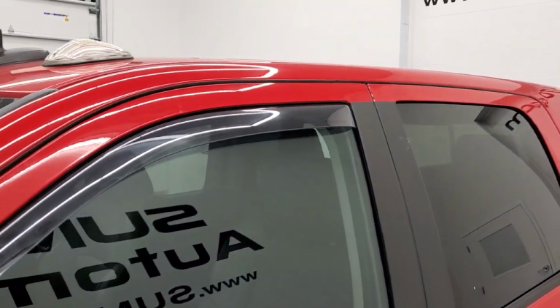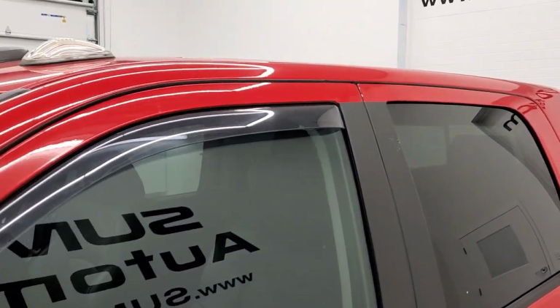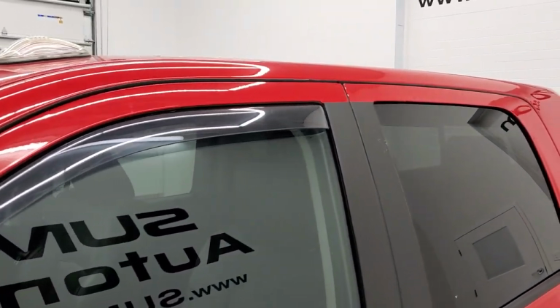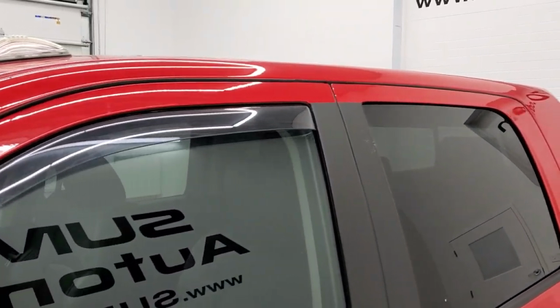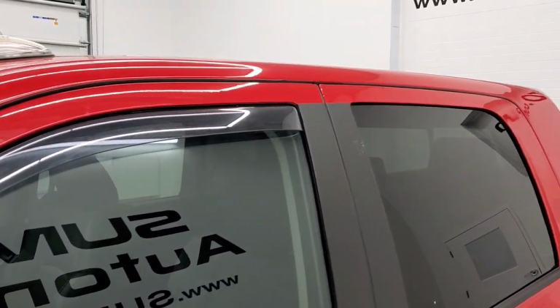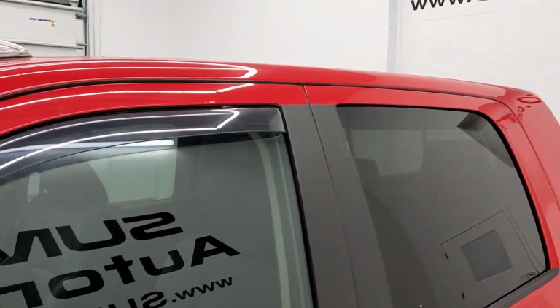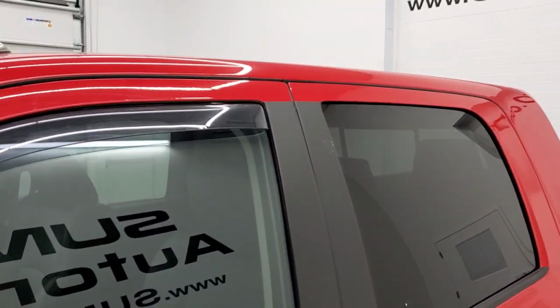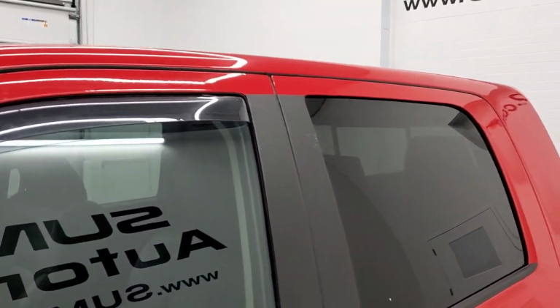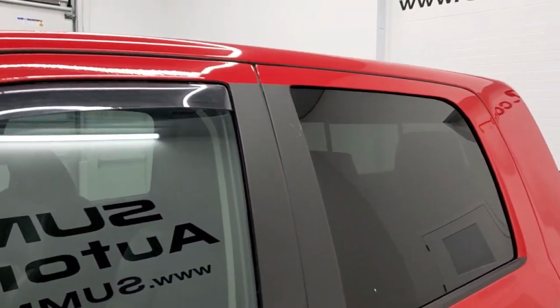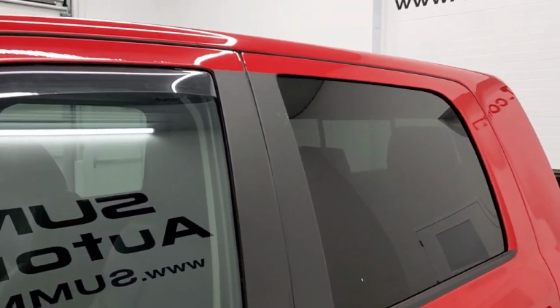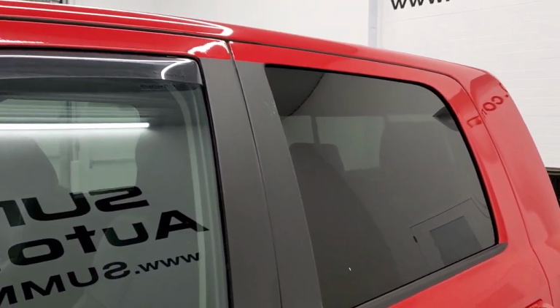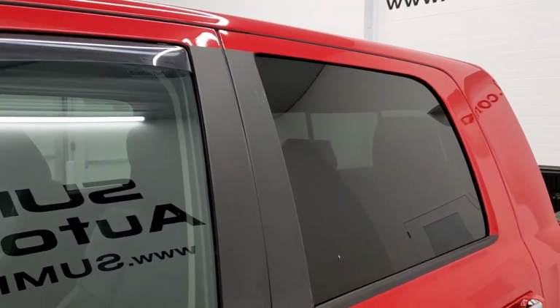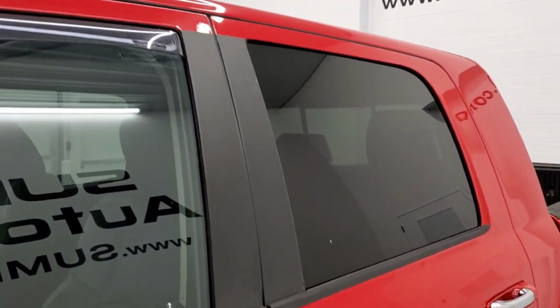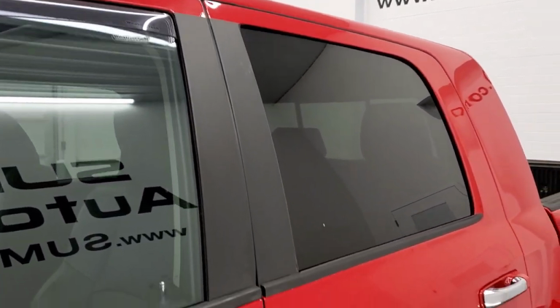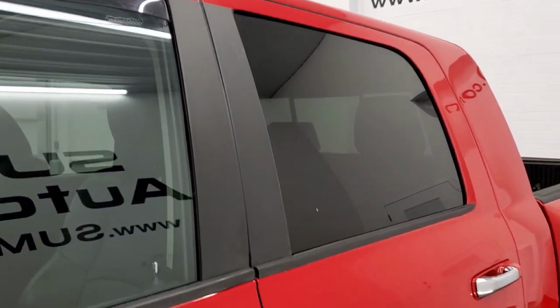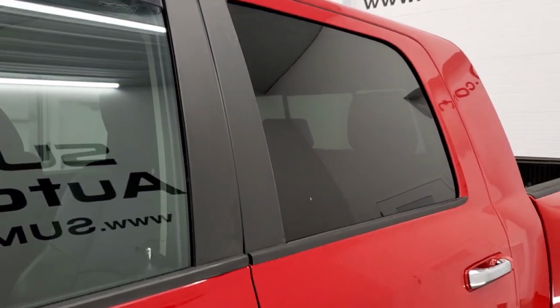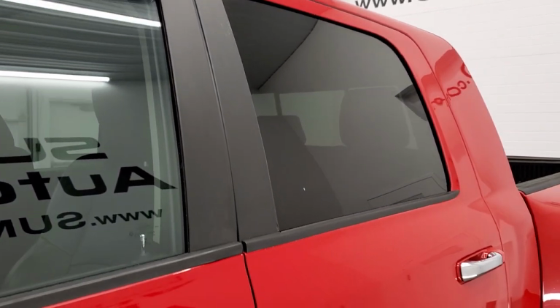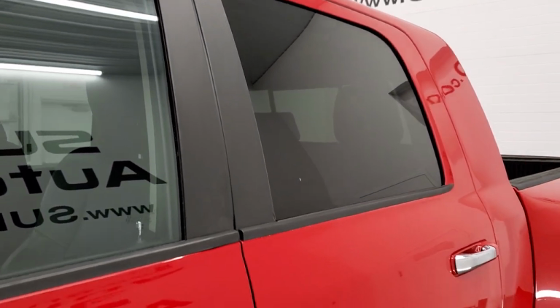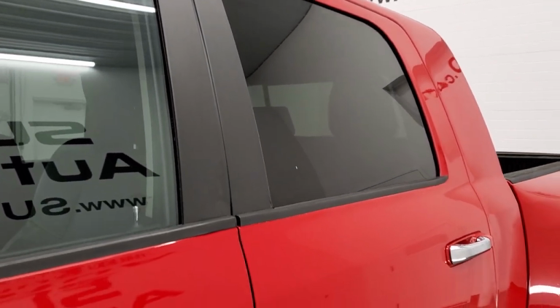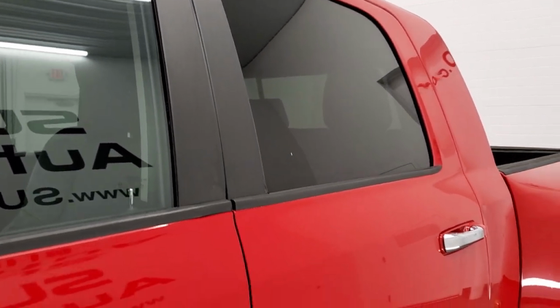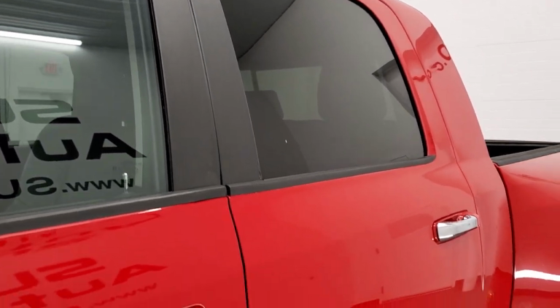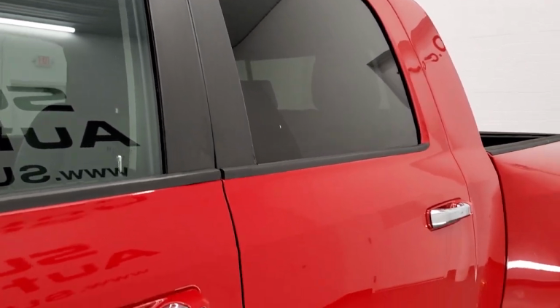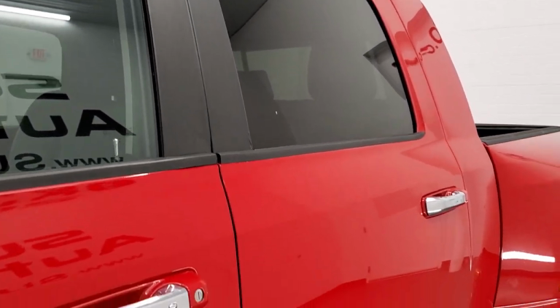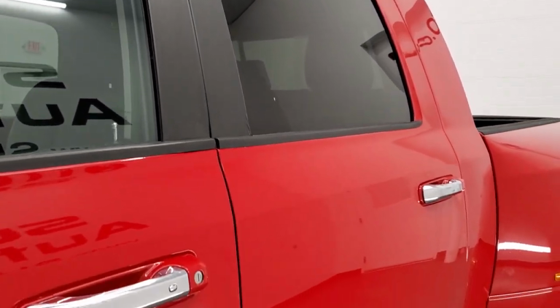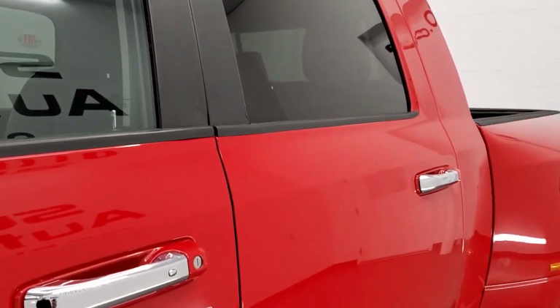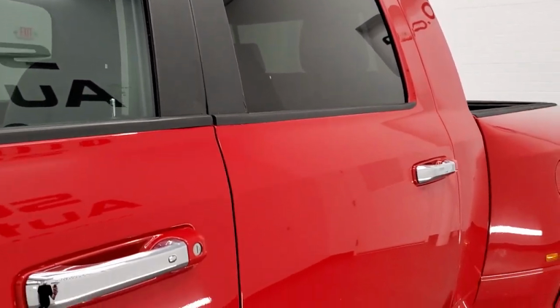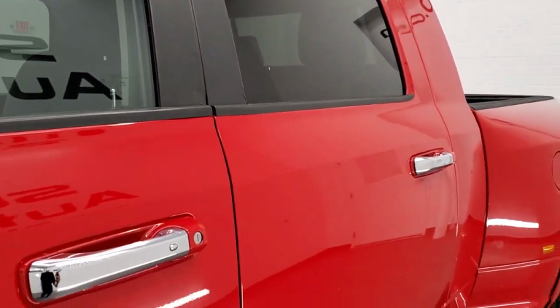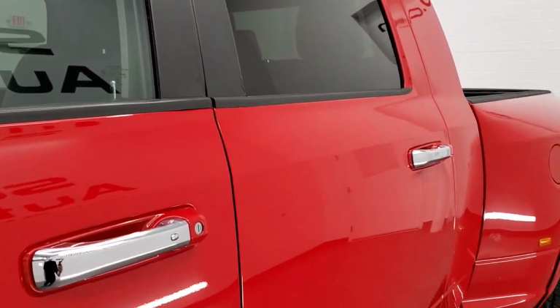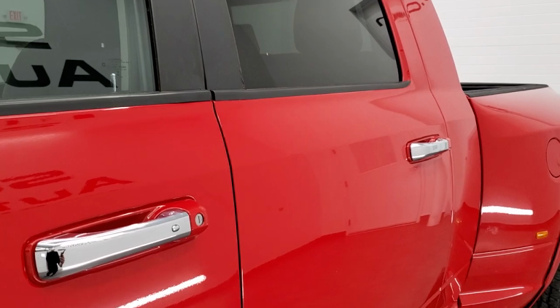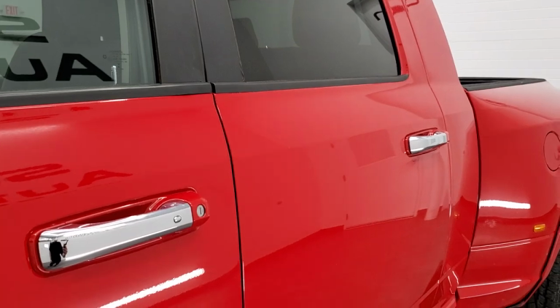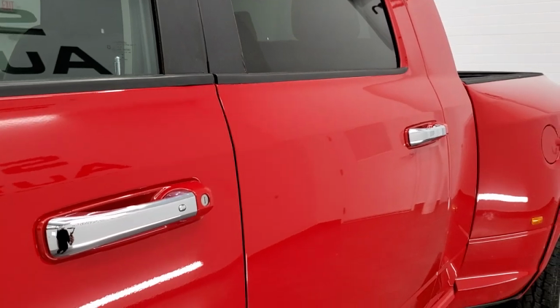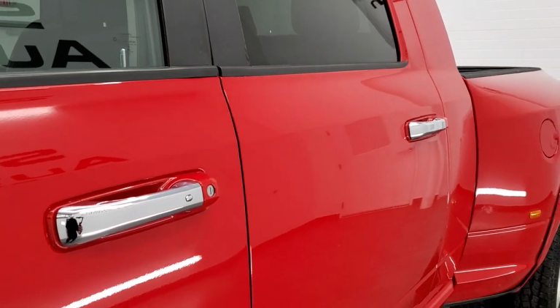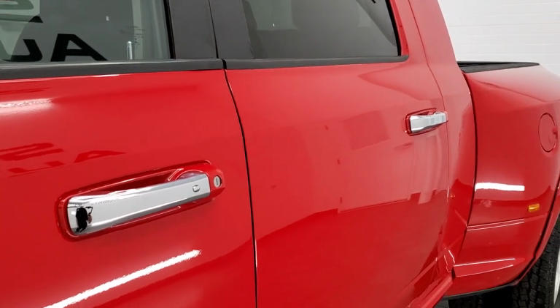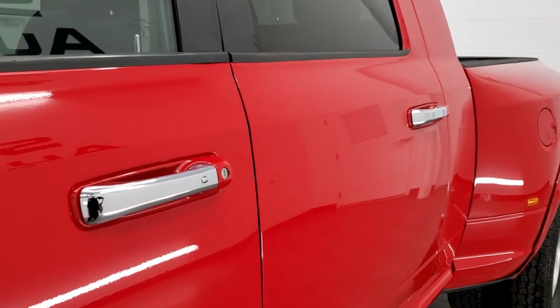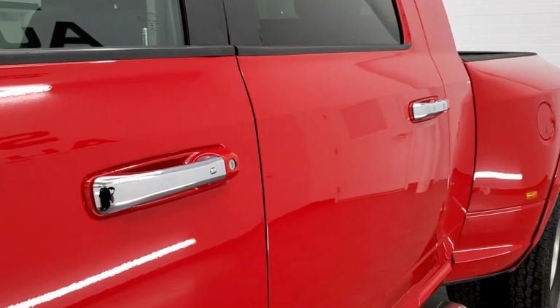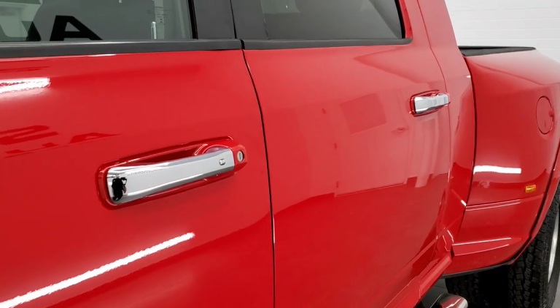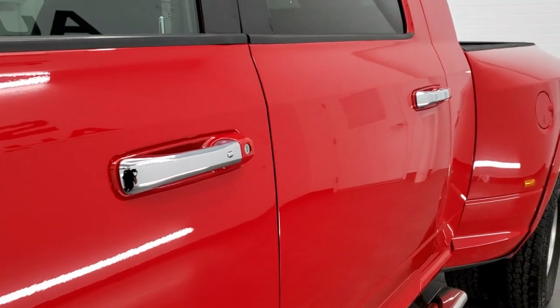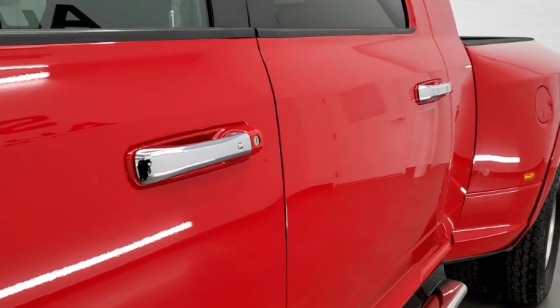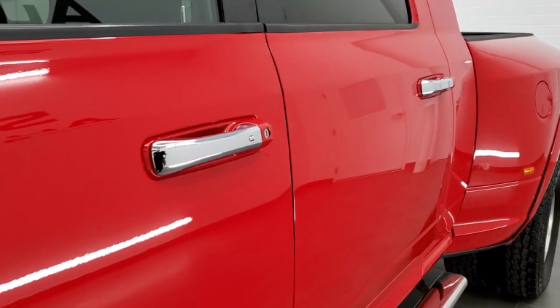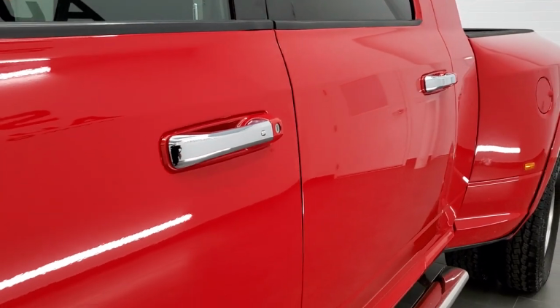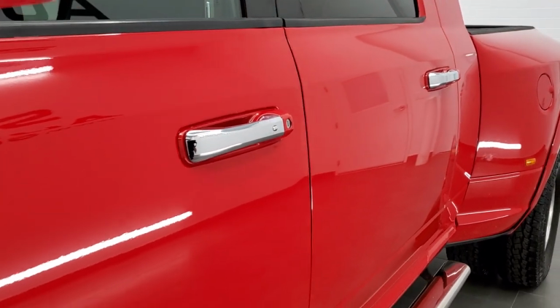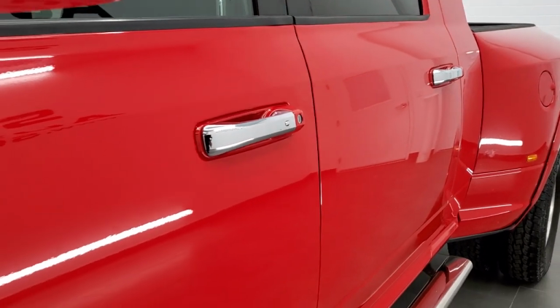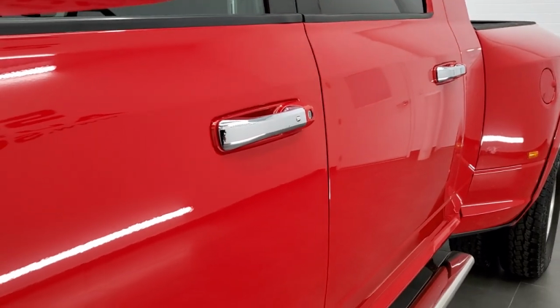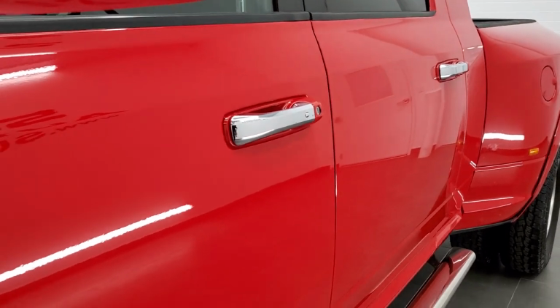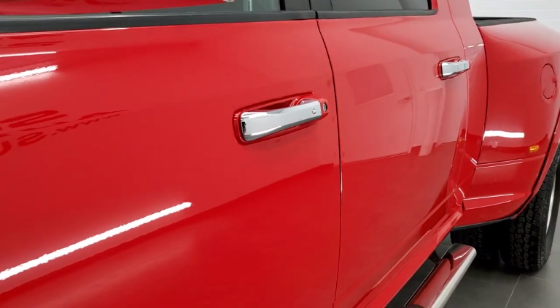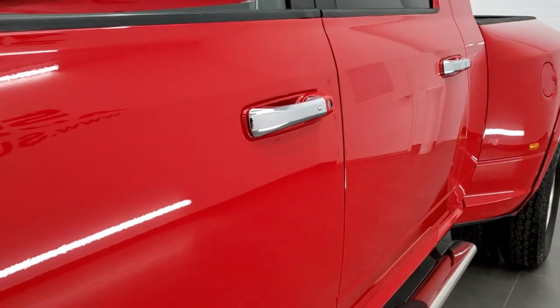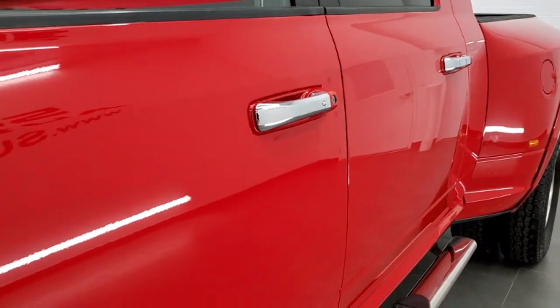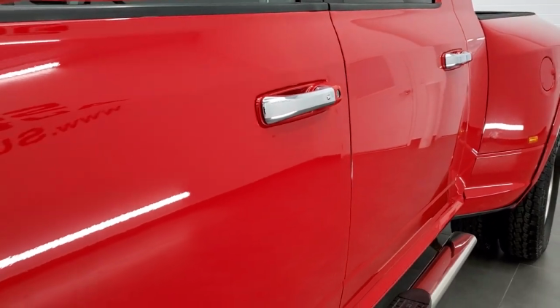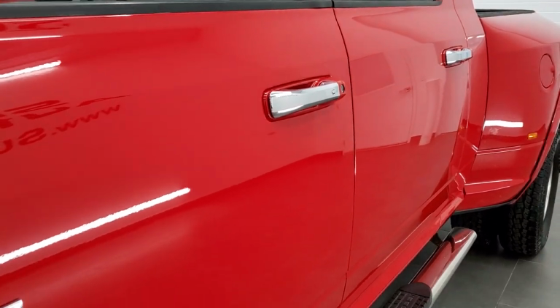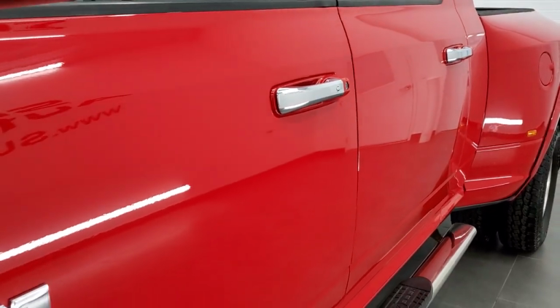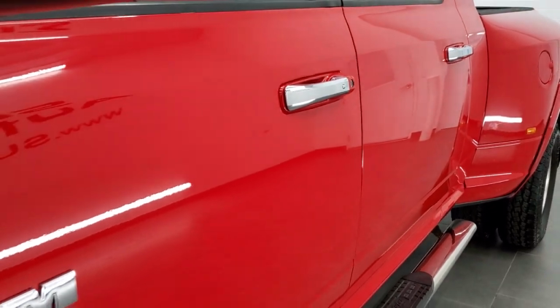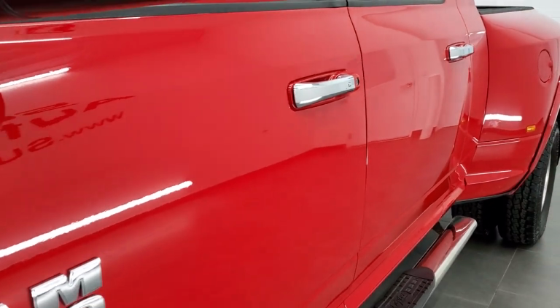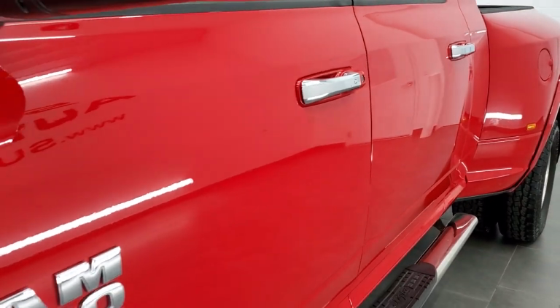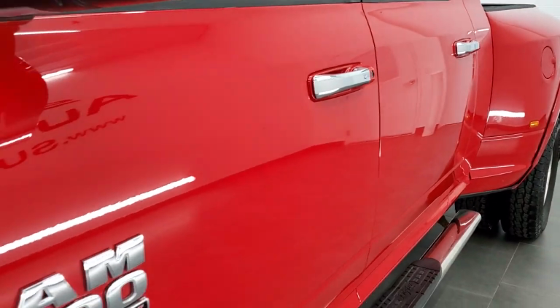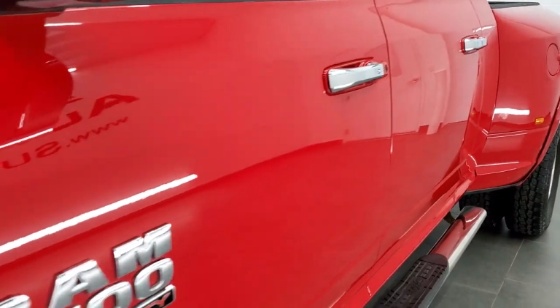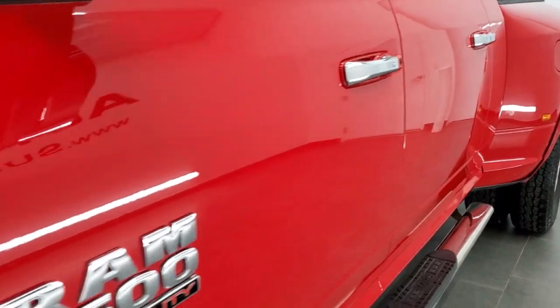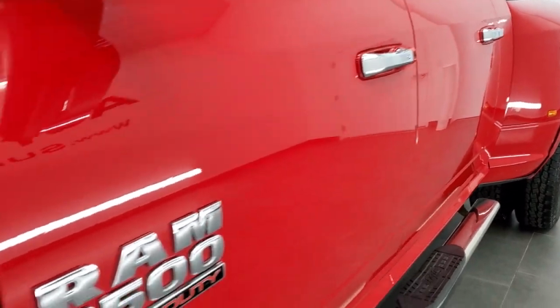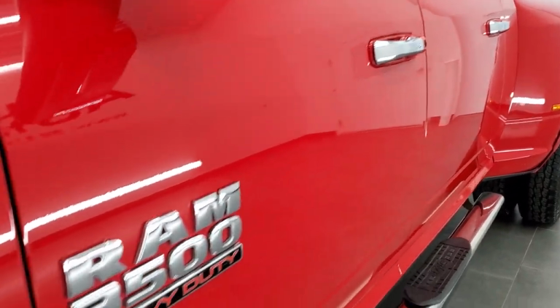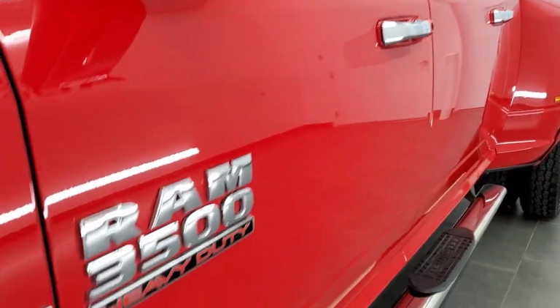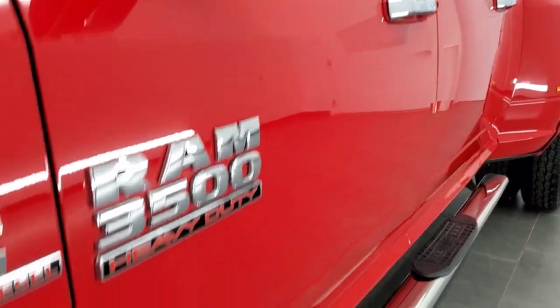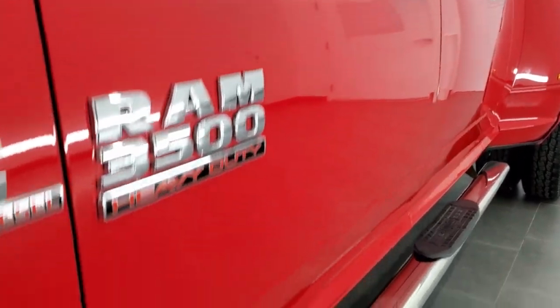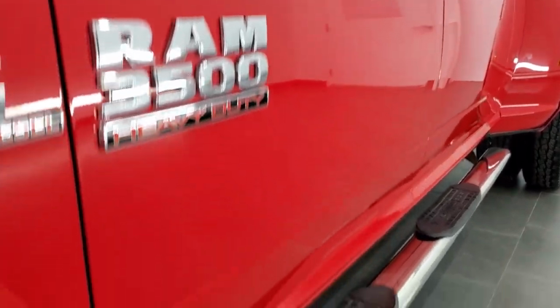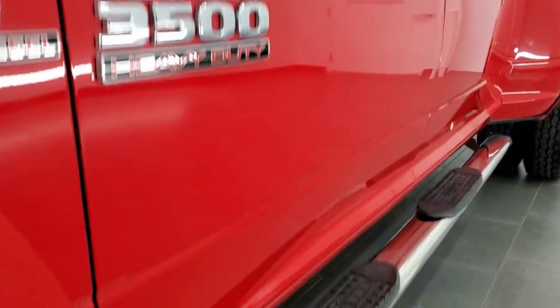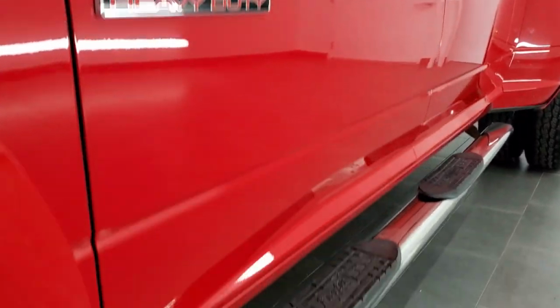And if you'd like to check out all the photos on this truck, in the upper right-hand part of your screen there's a link to our website. Click that and check us out.